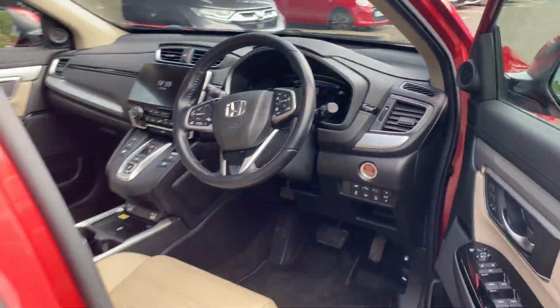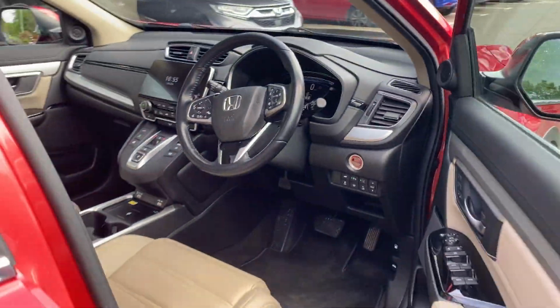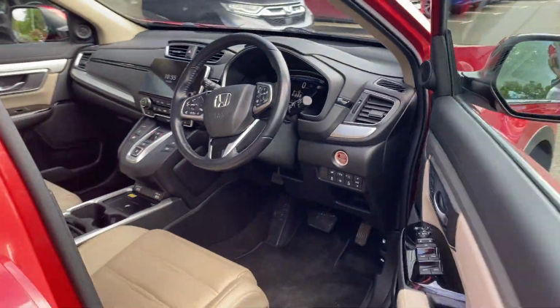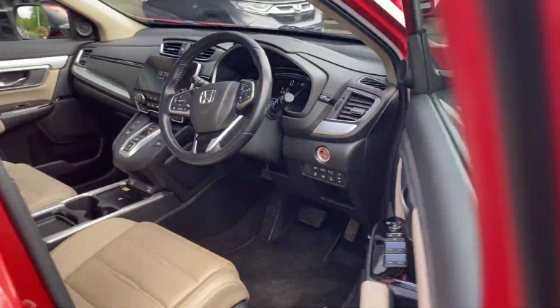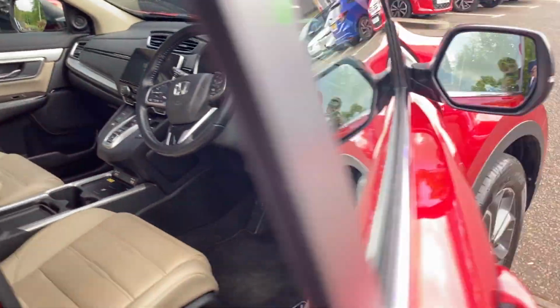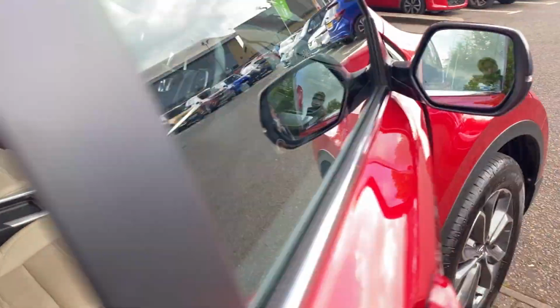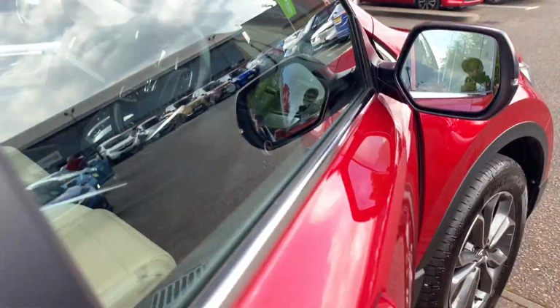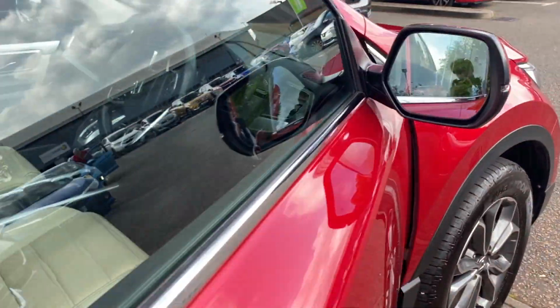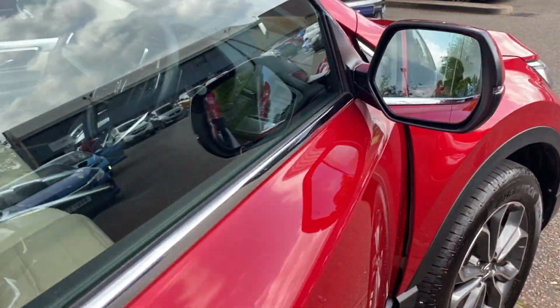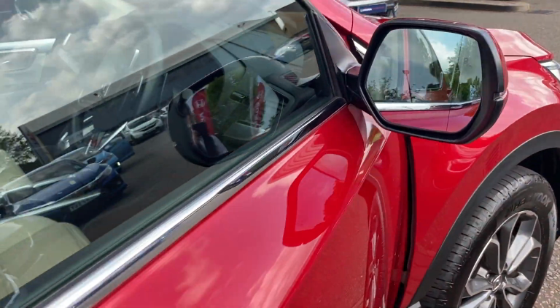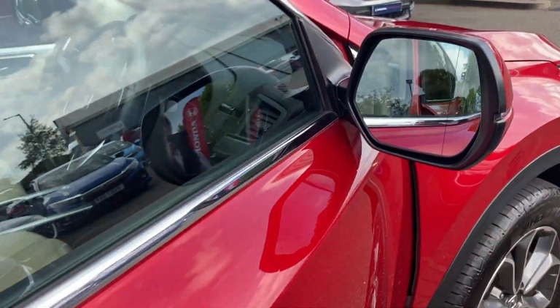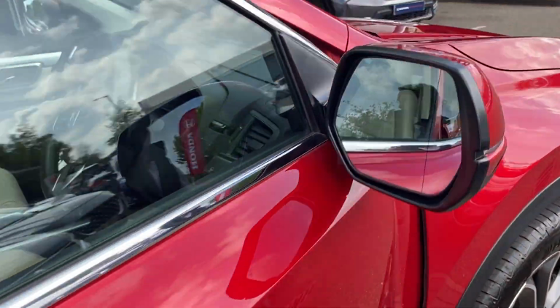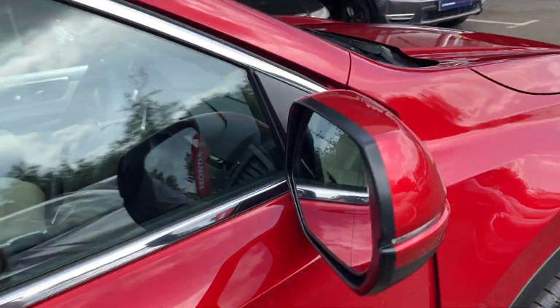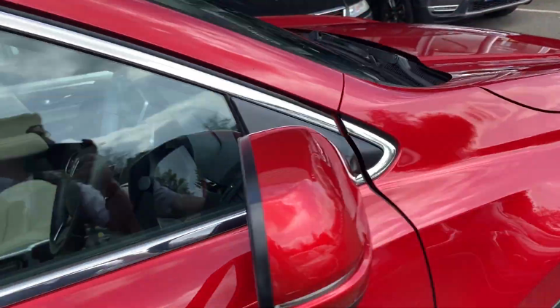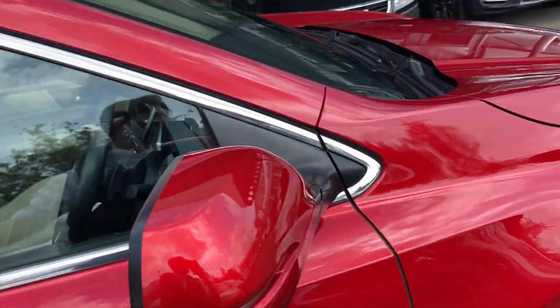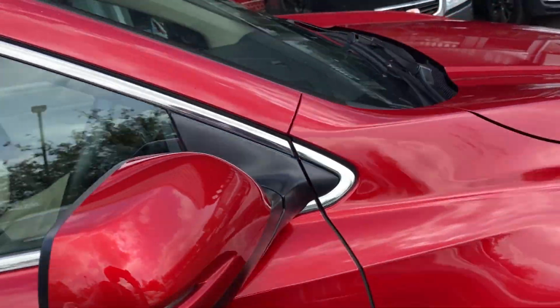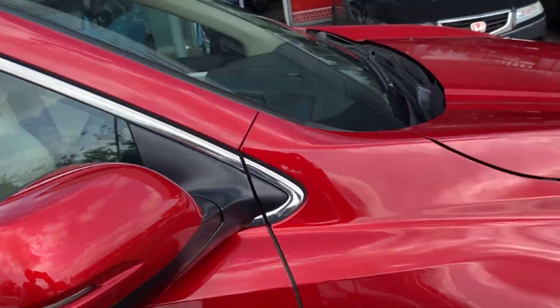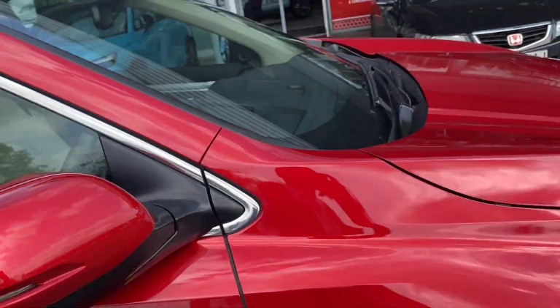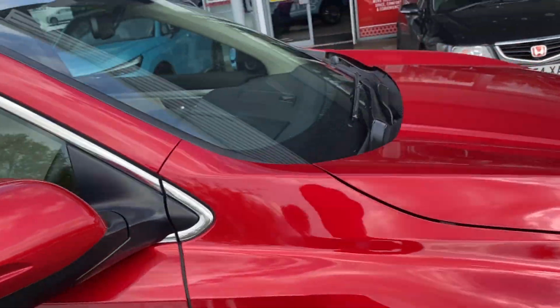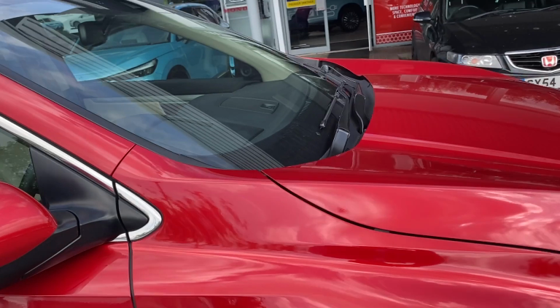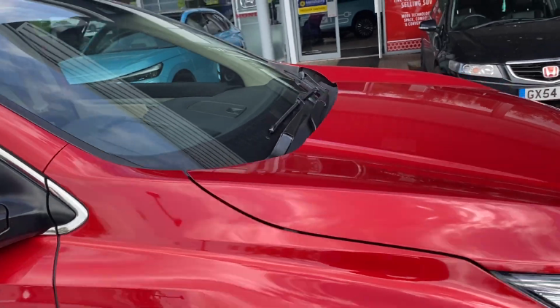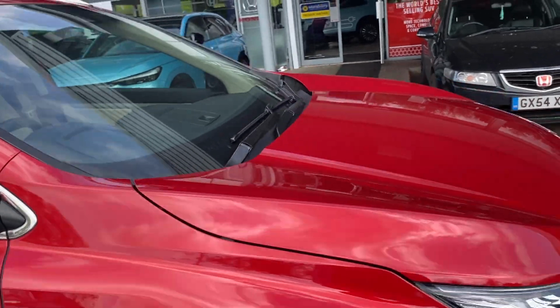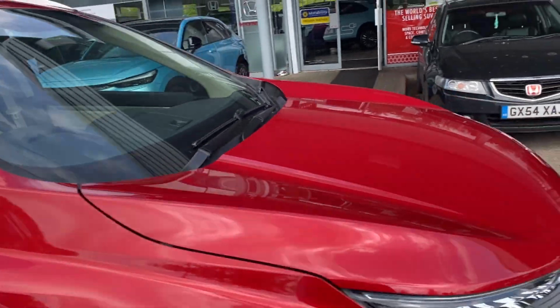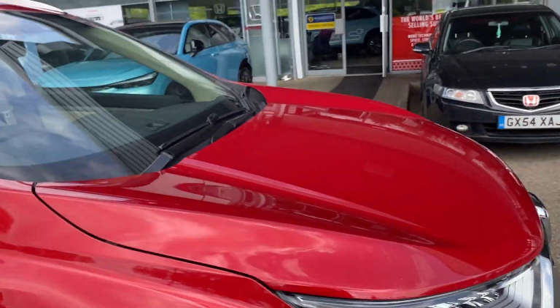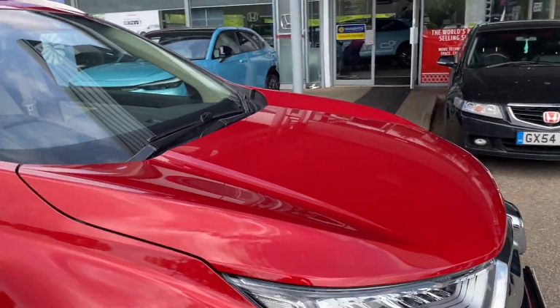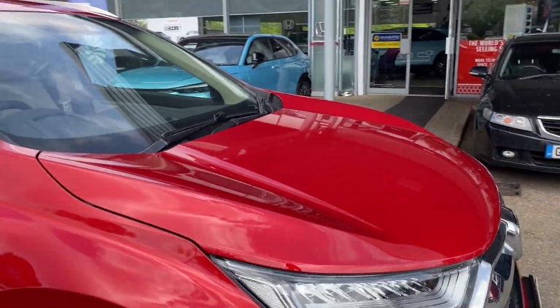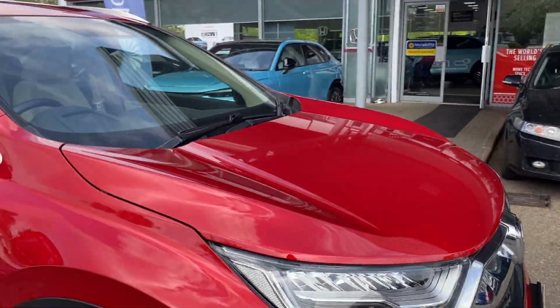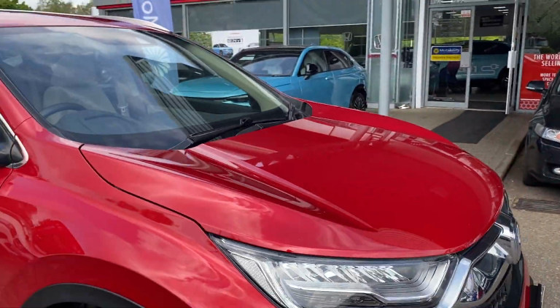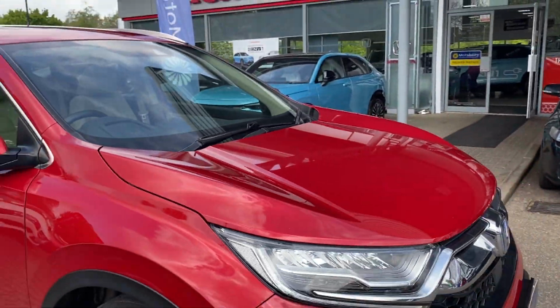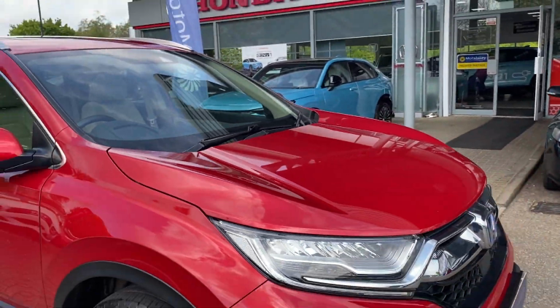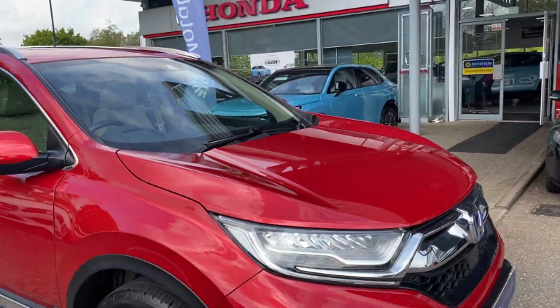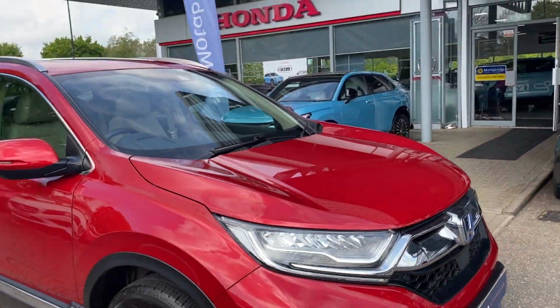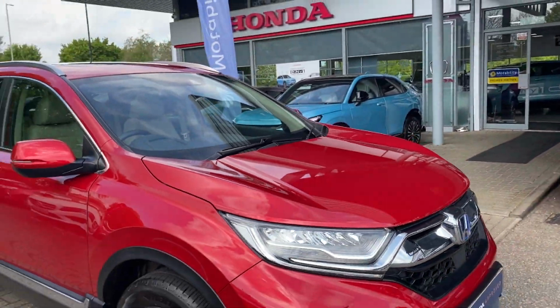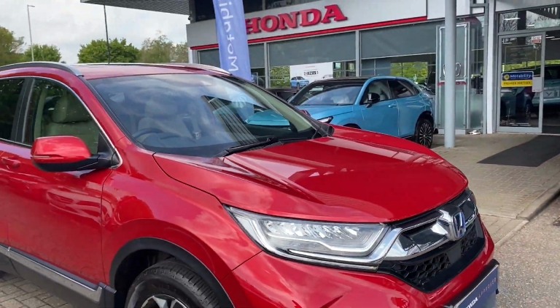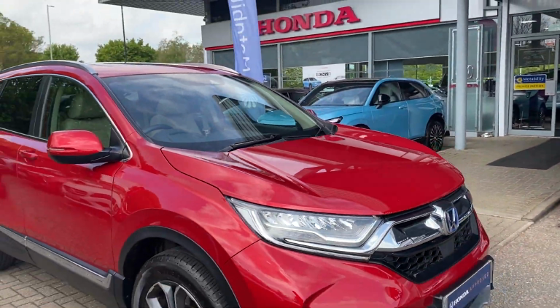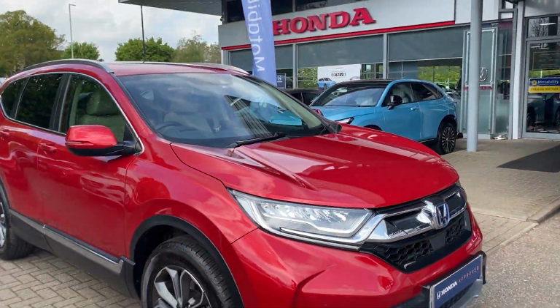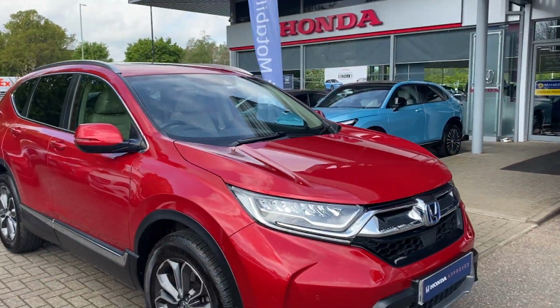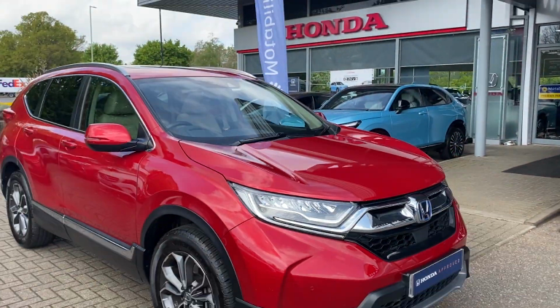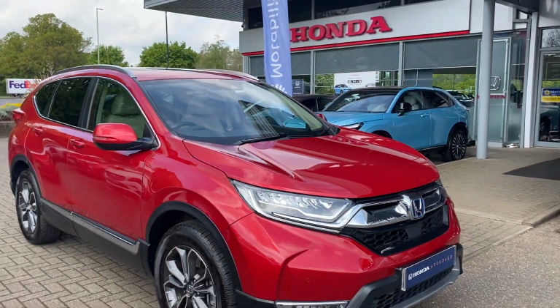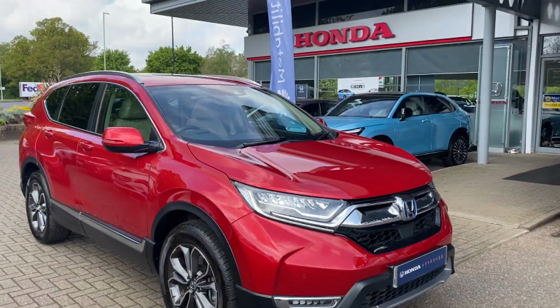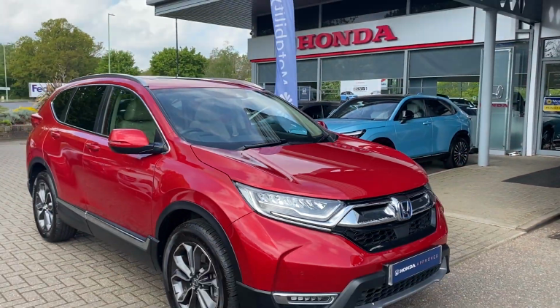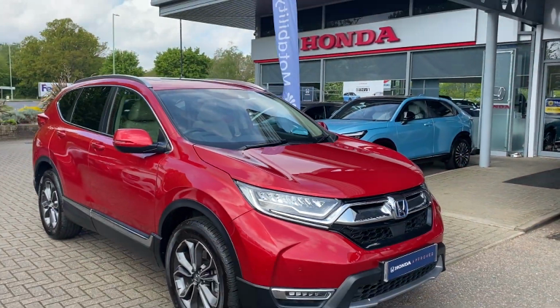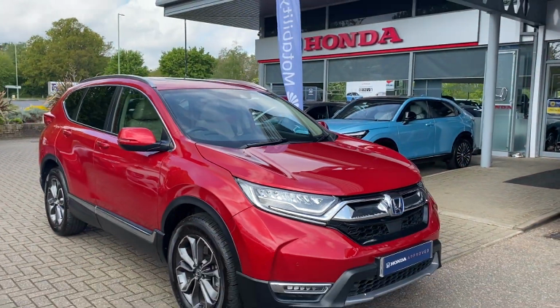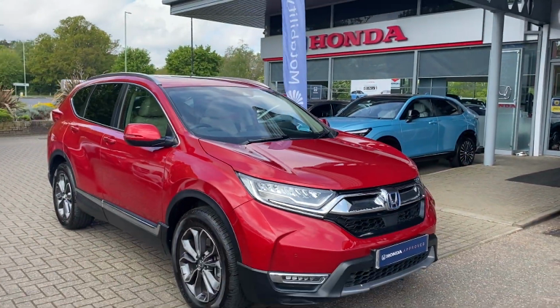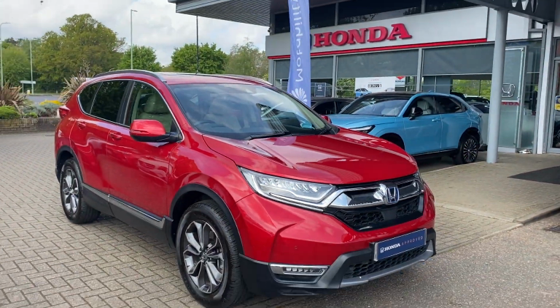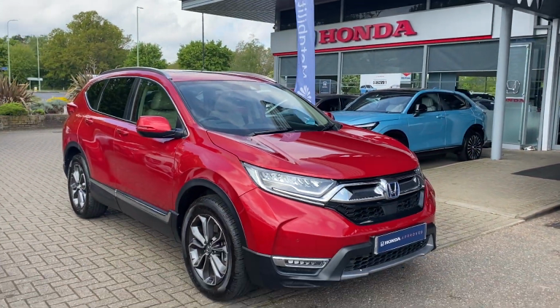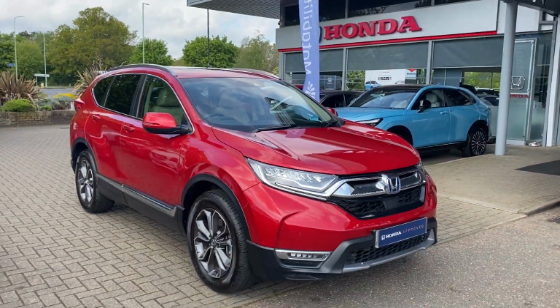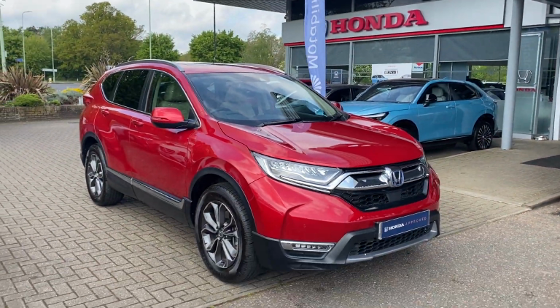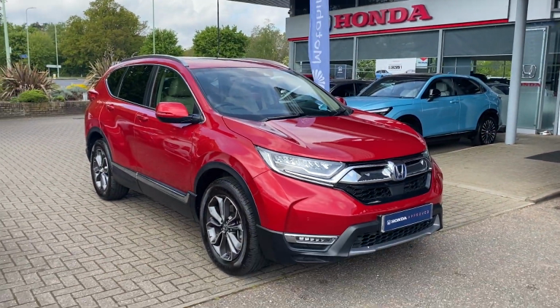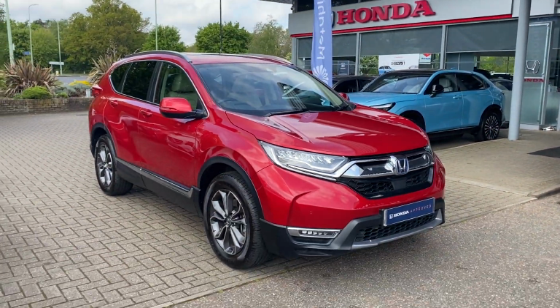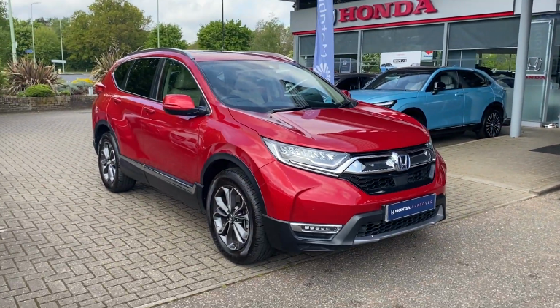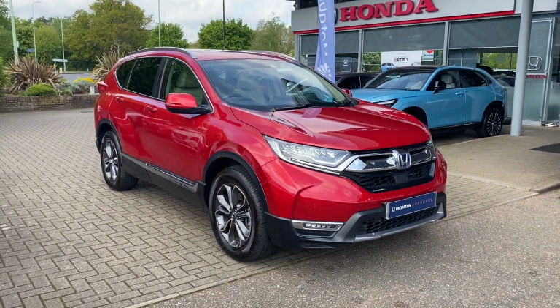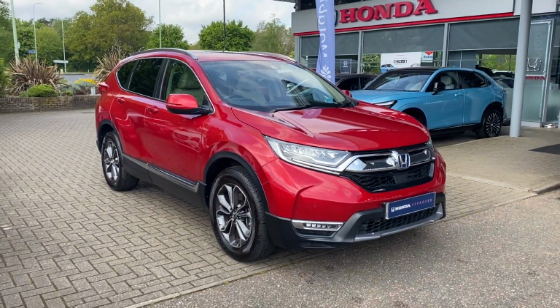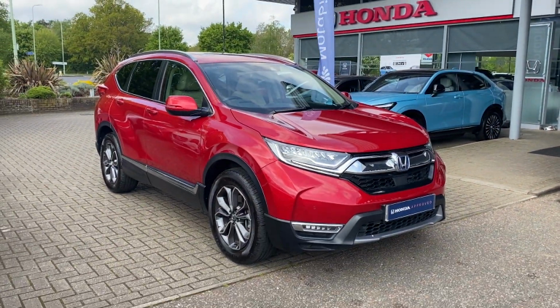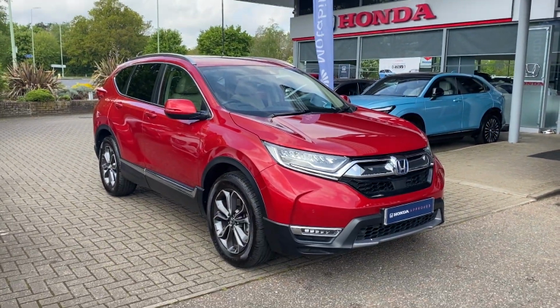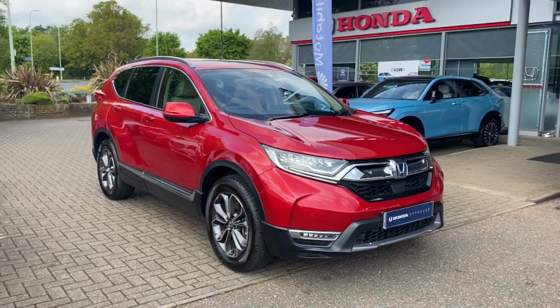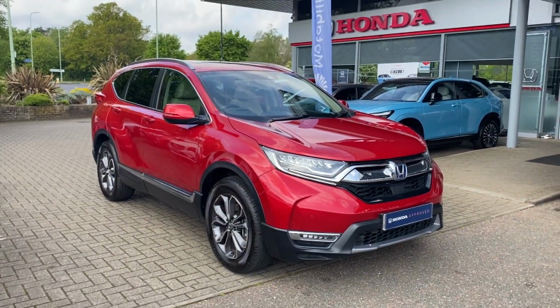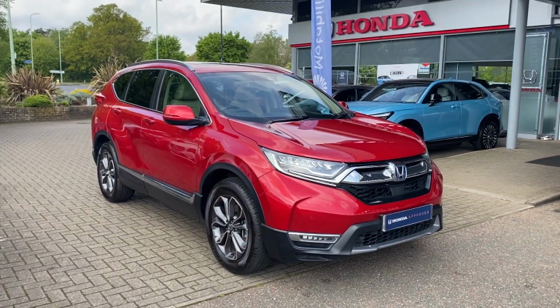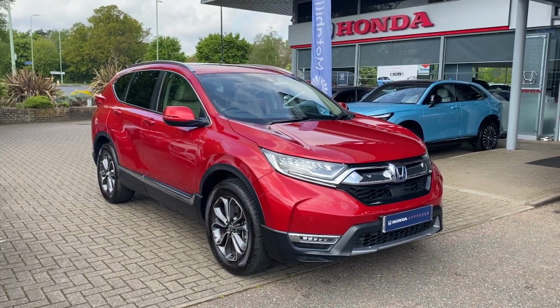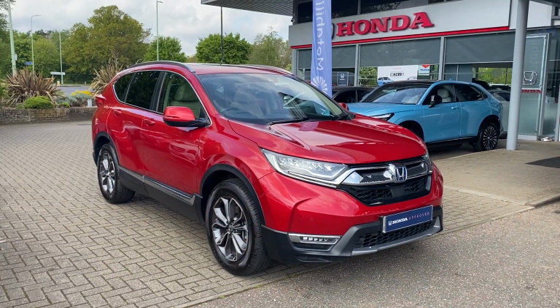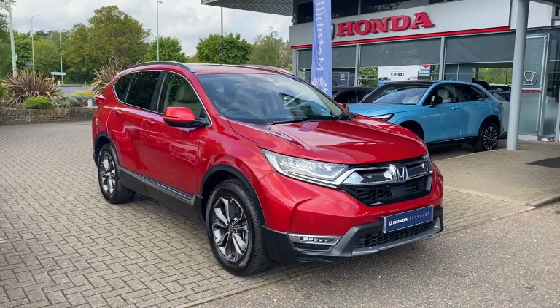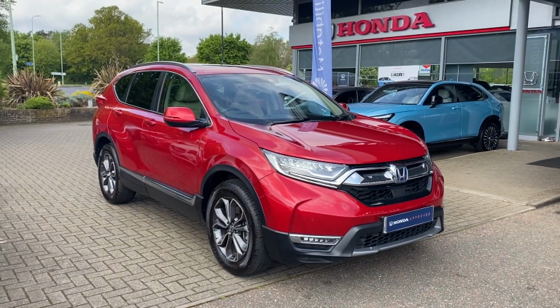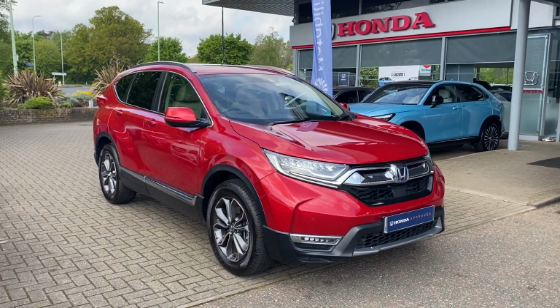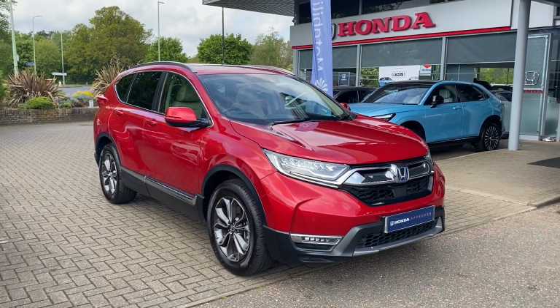If you've got any further questions about a used Honda CR-V EX, please contact us at John Banks Honda in Brazen-Hudmunds. Thank you.